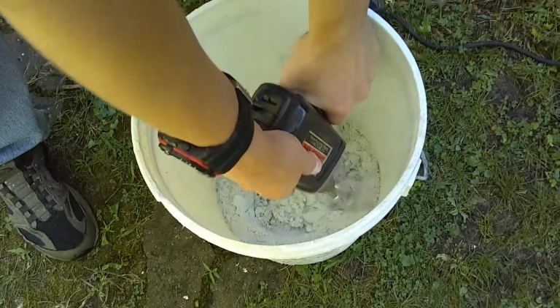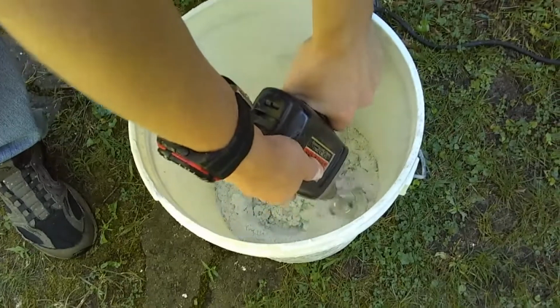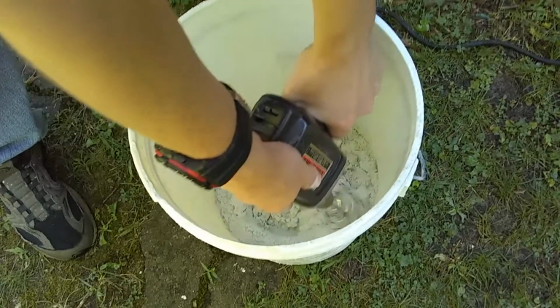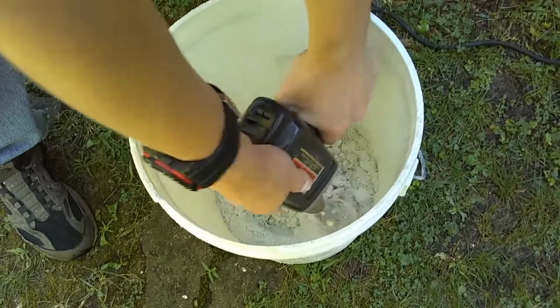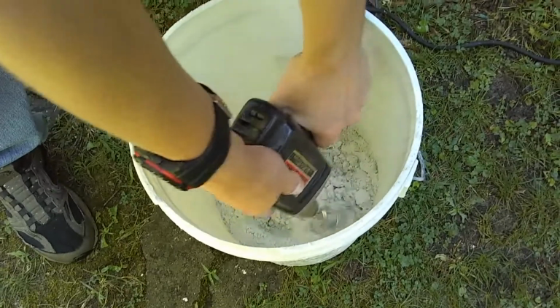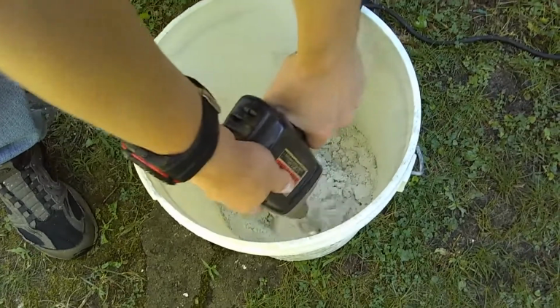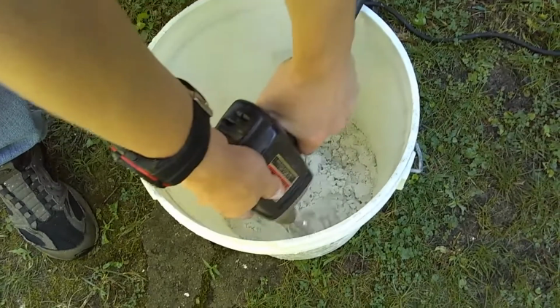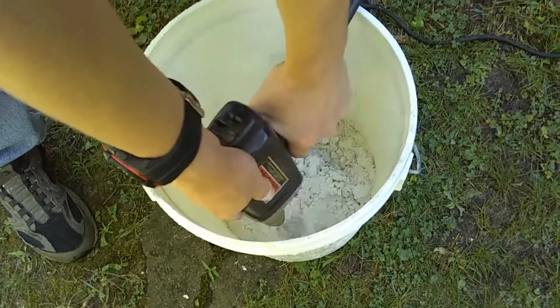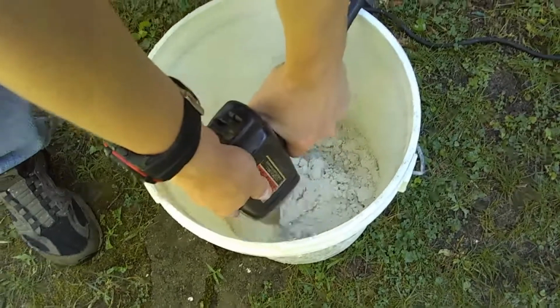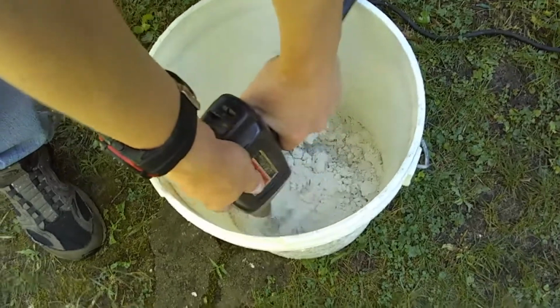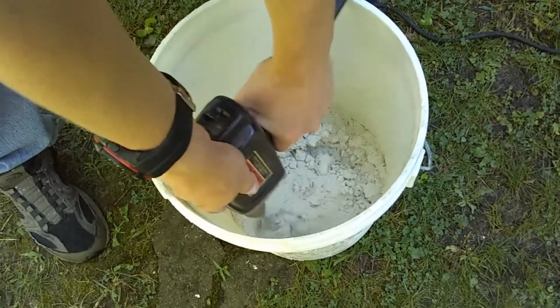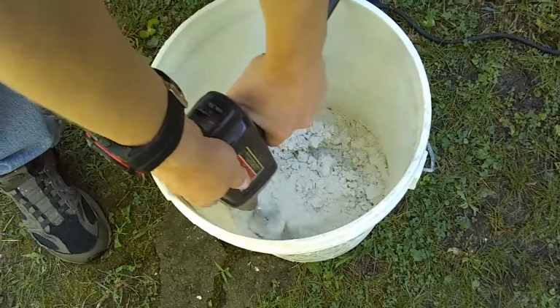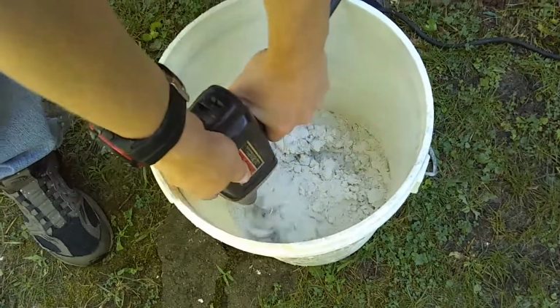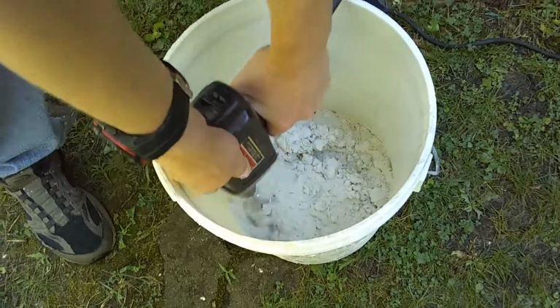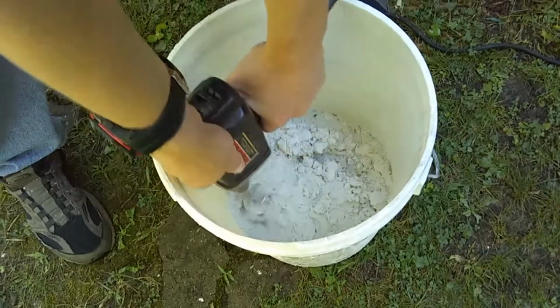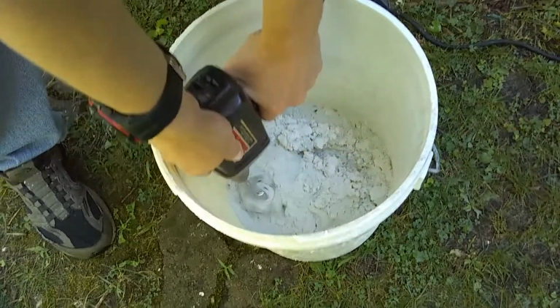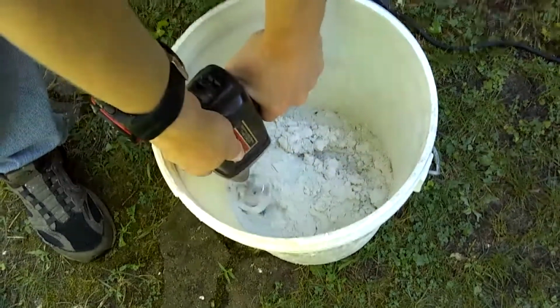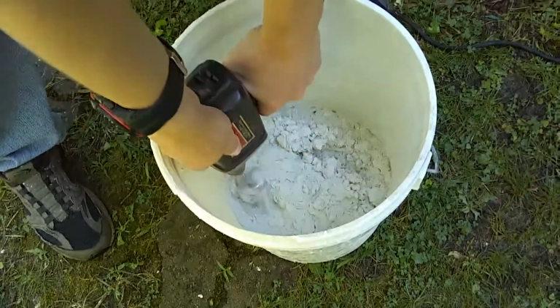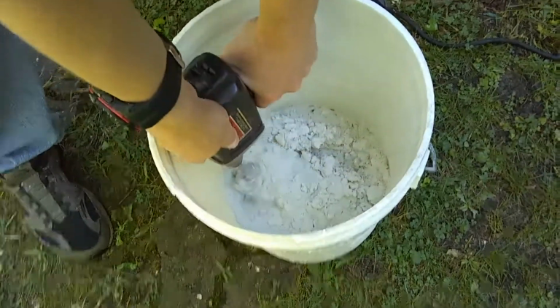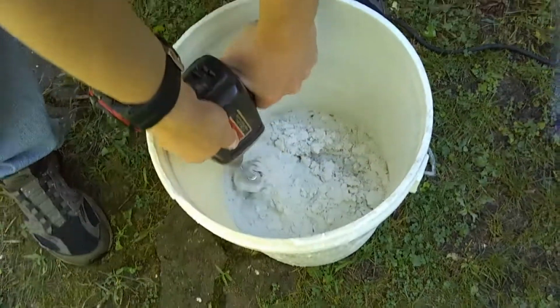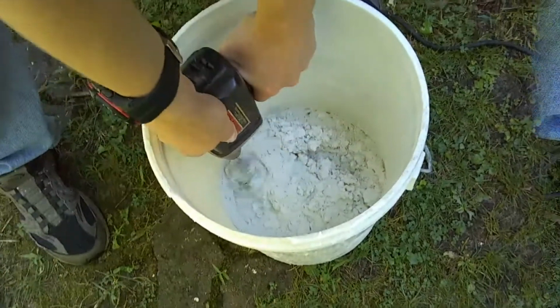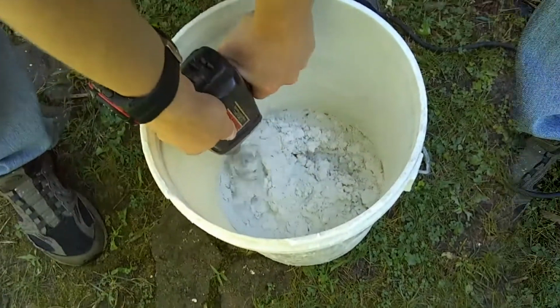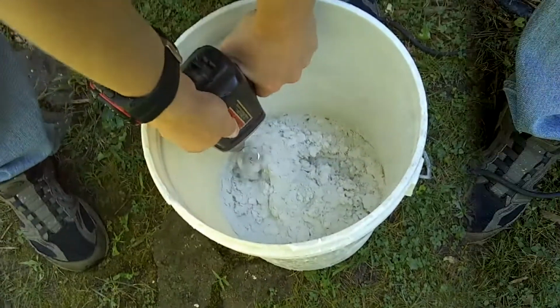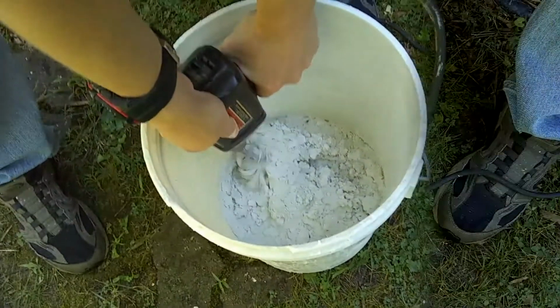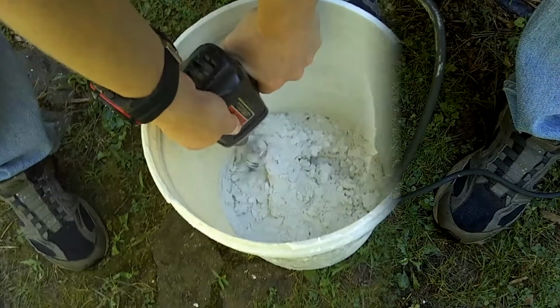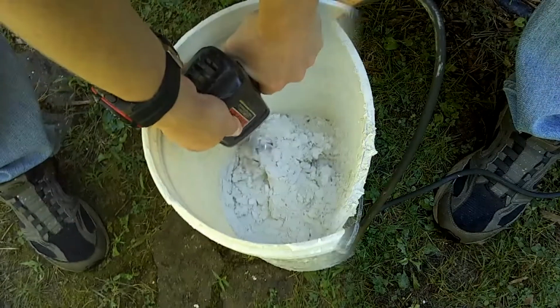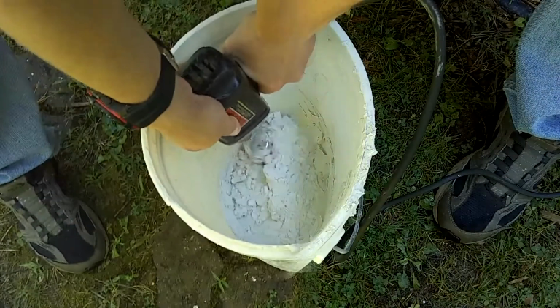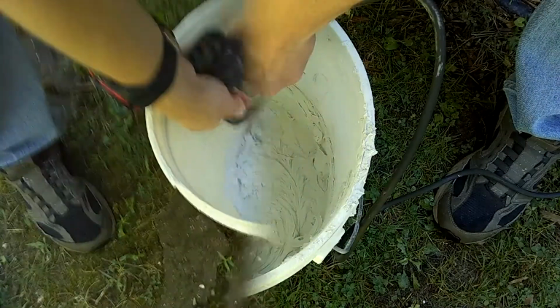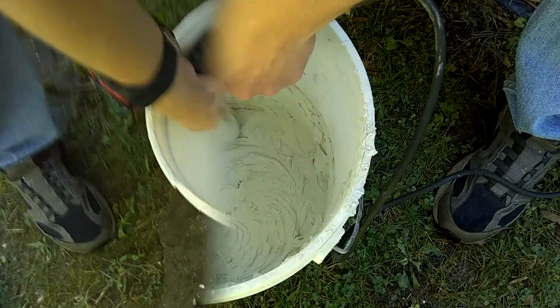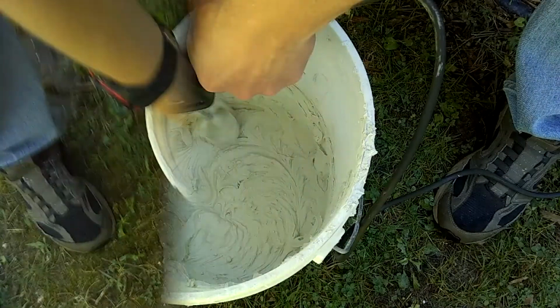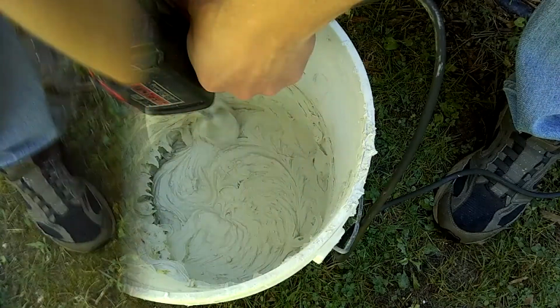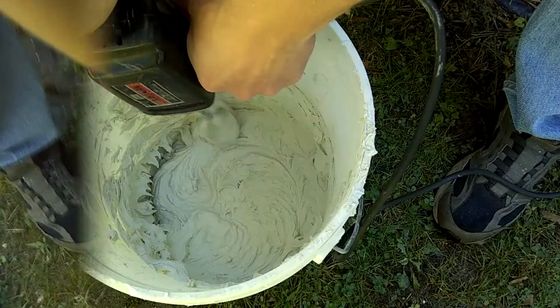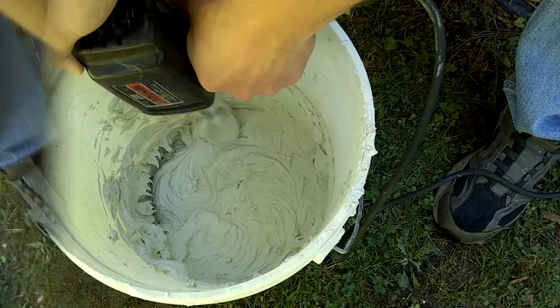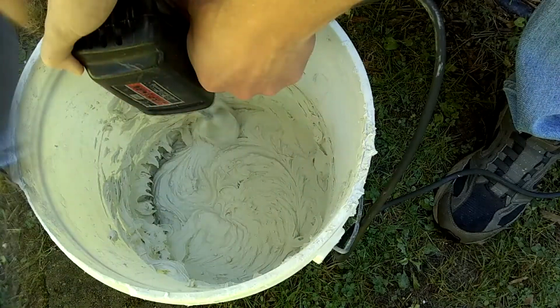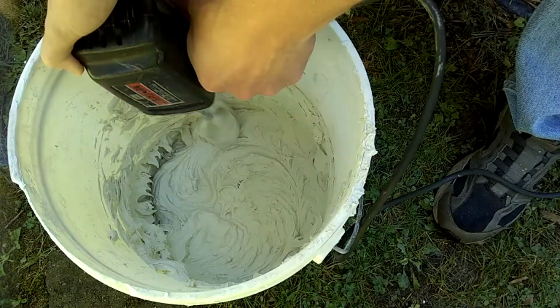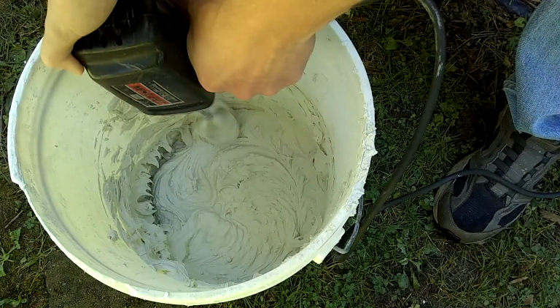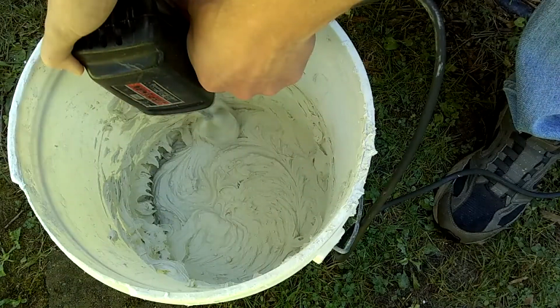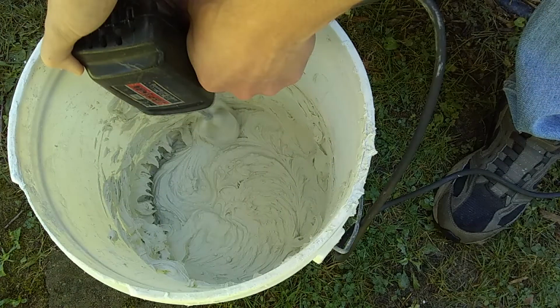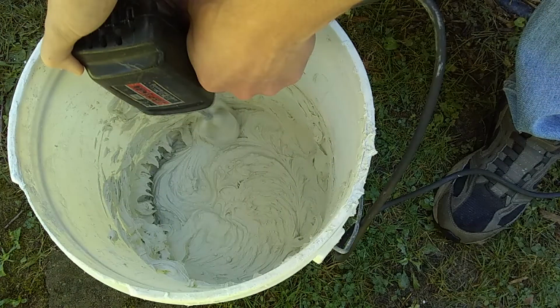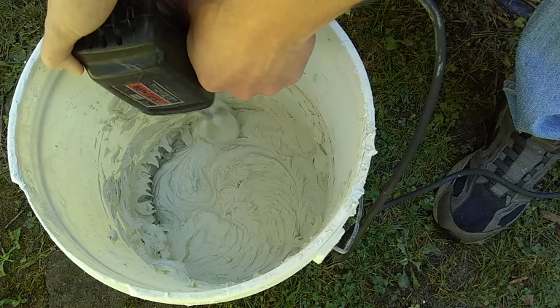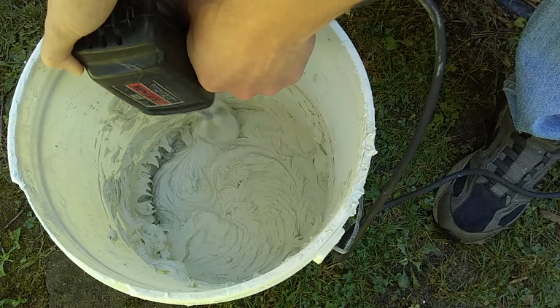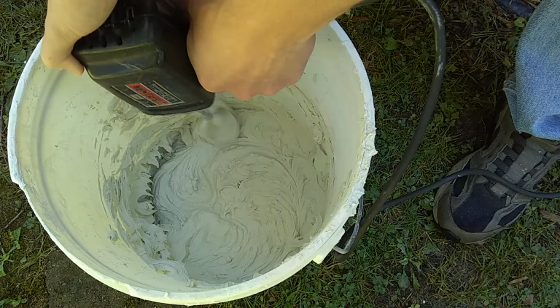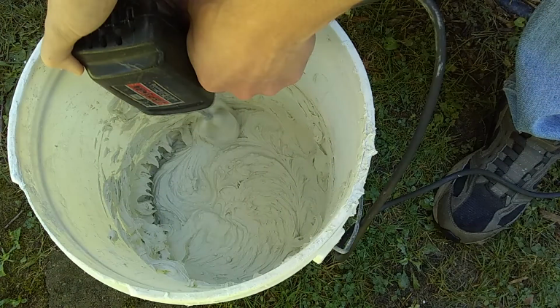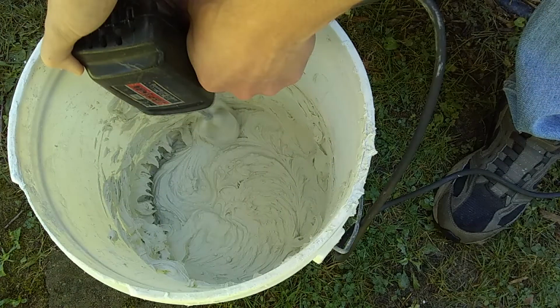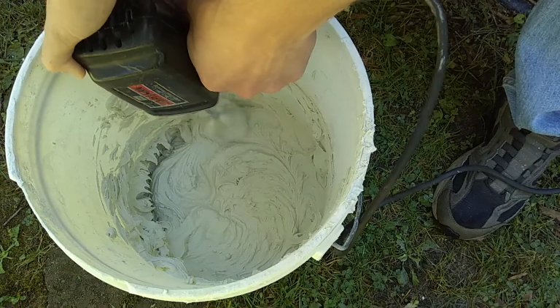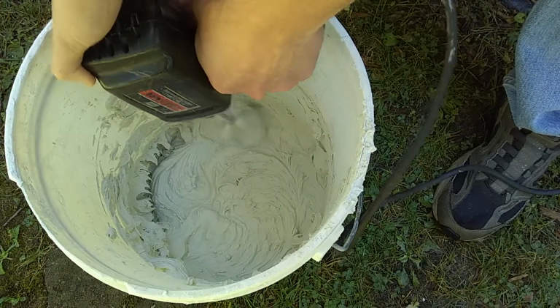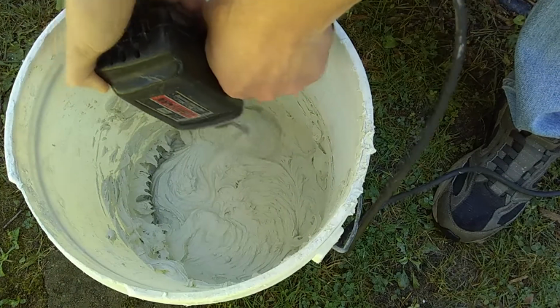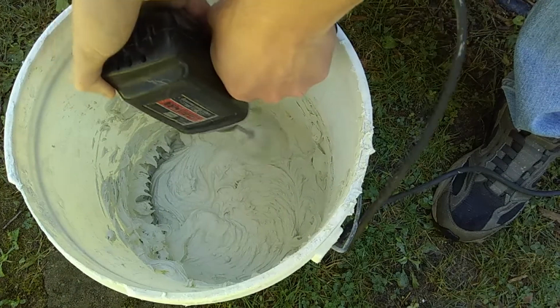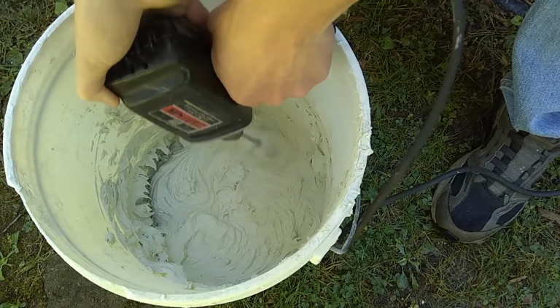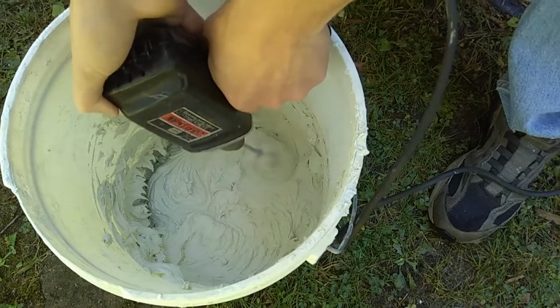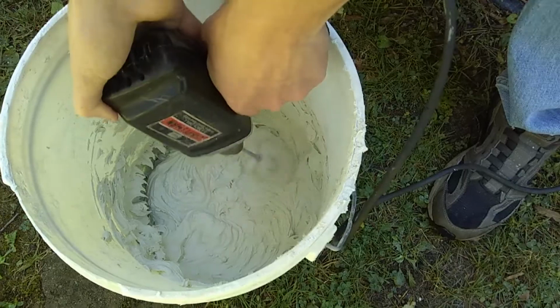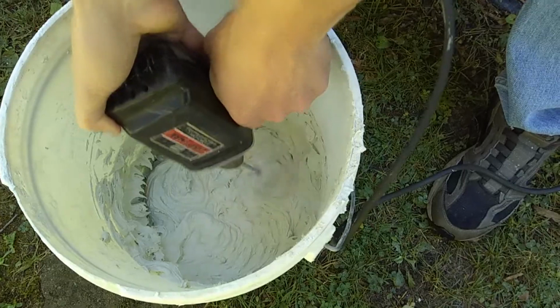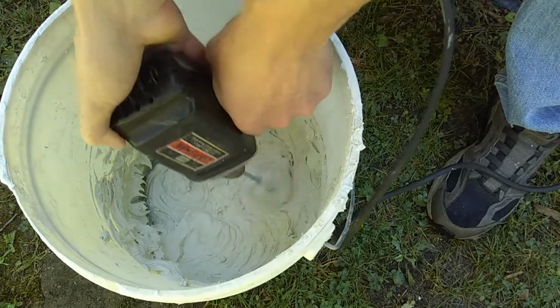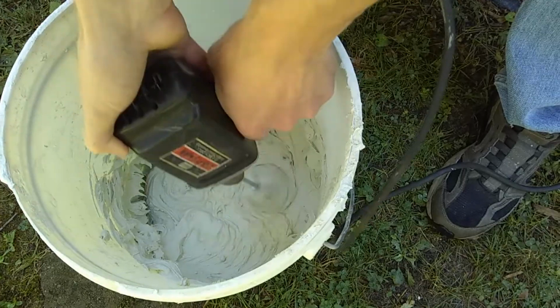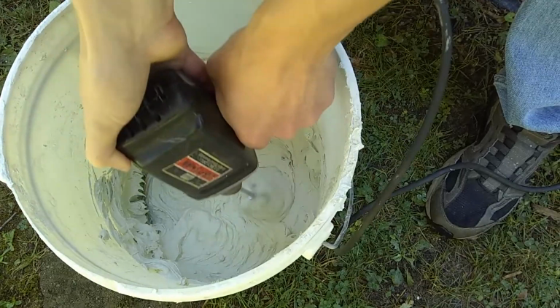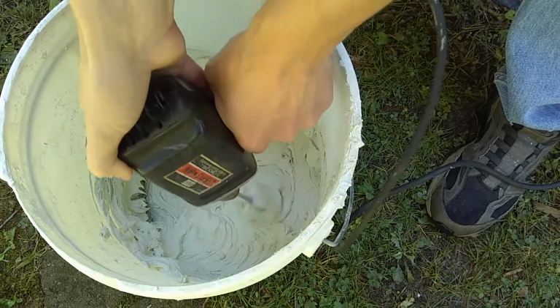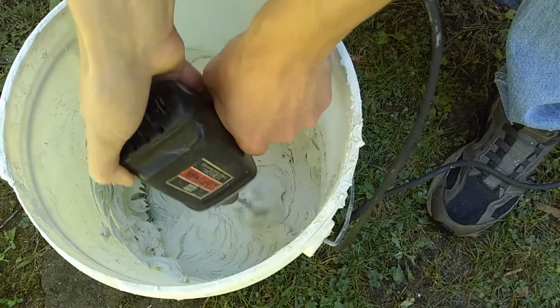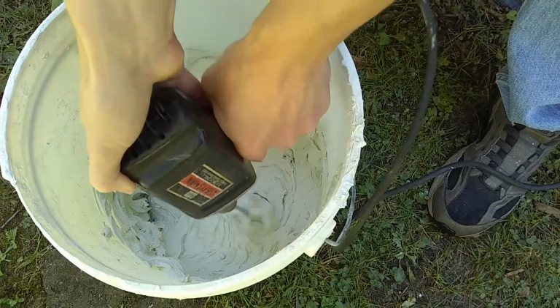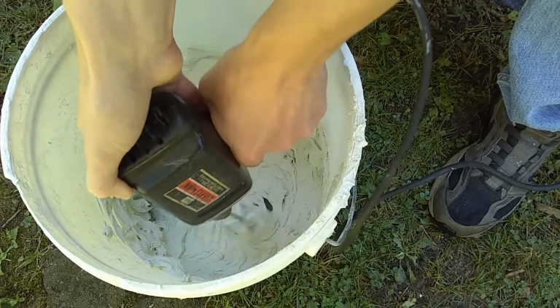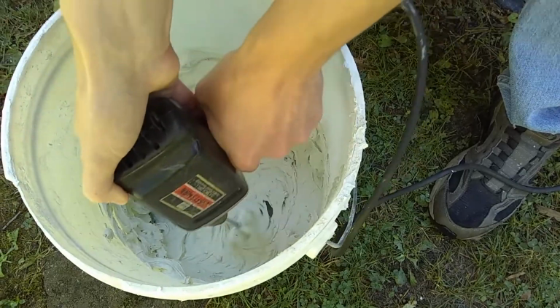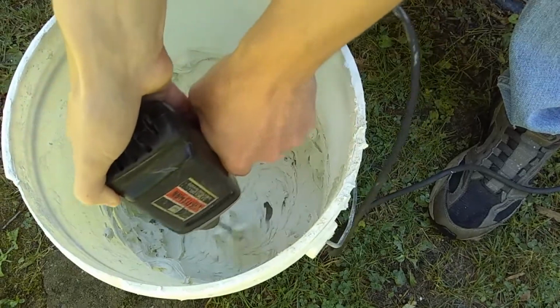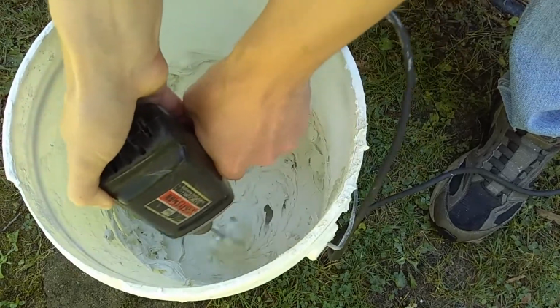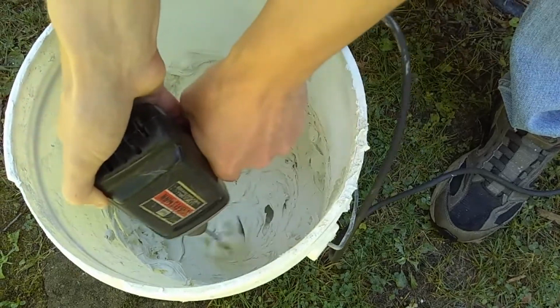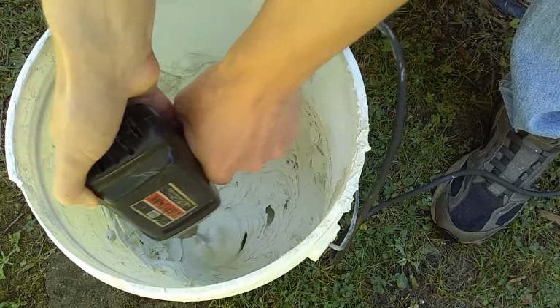Mix according to the directions on the package, make sure it's mixed completely, and you're ready to go.